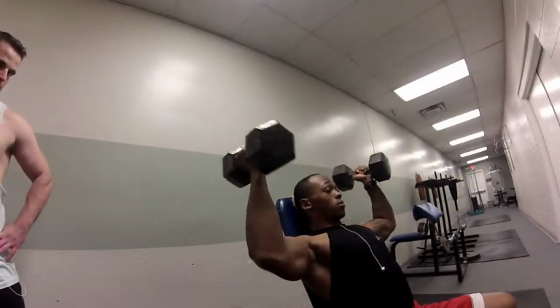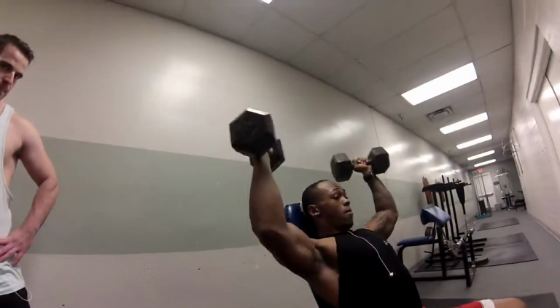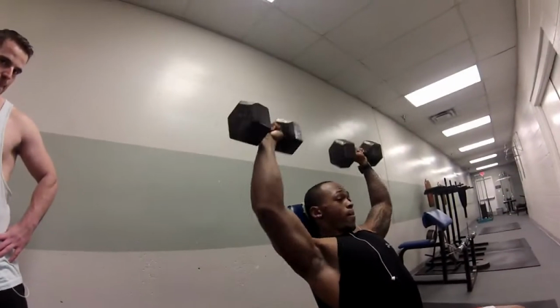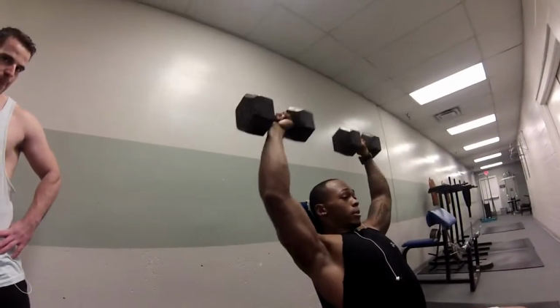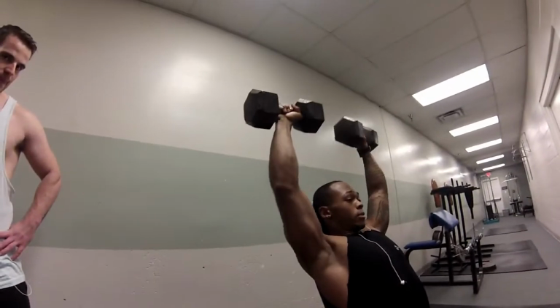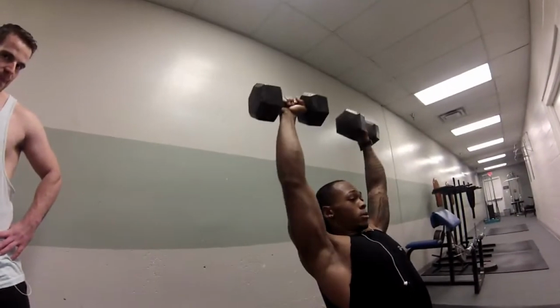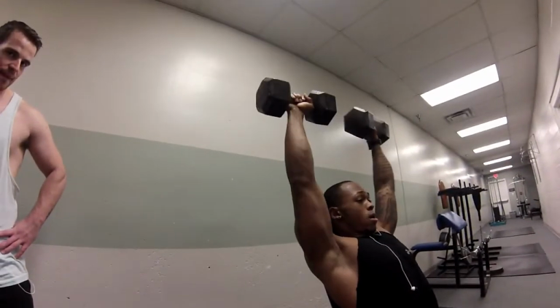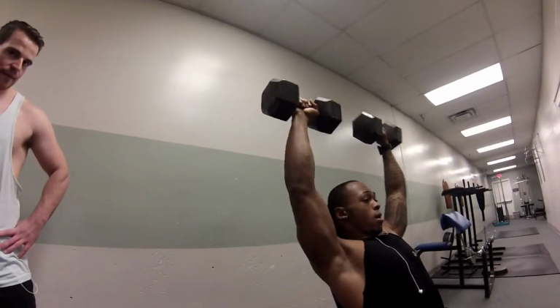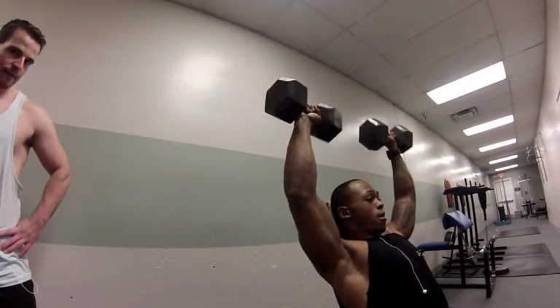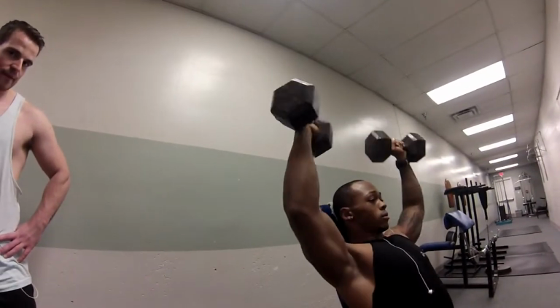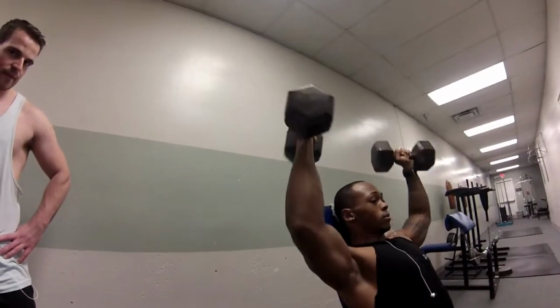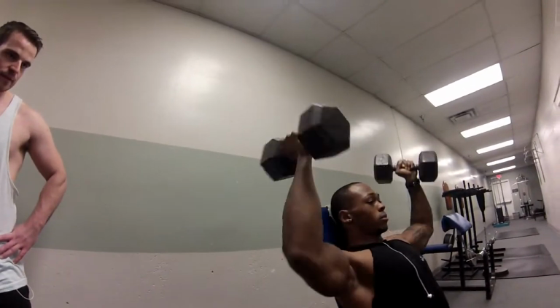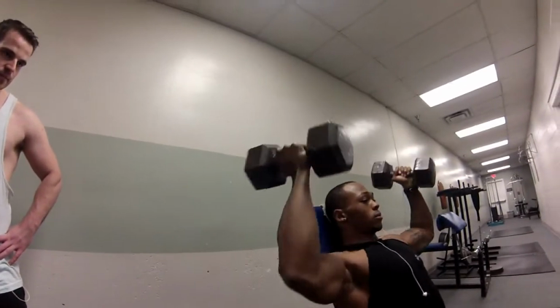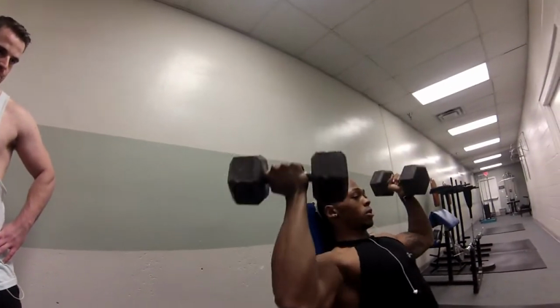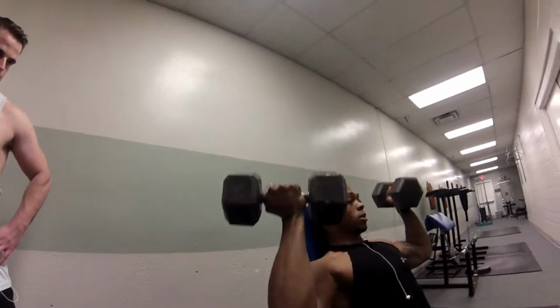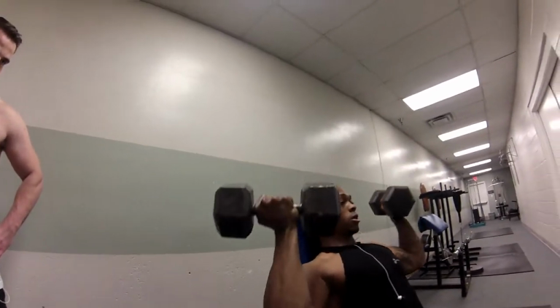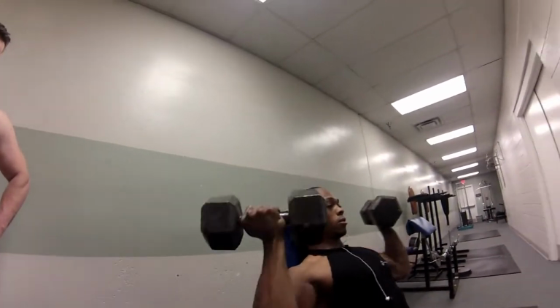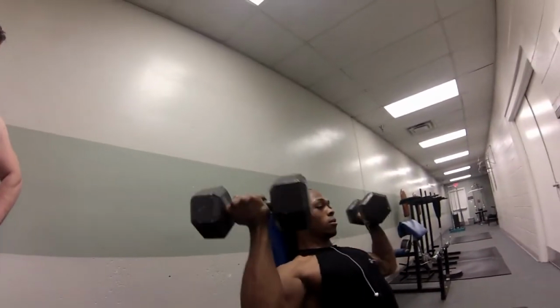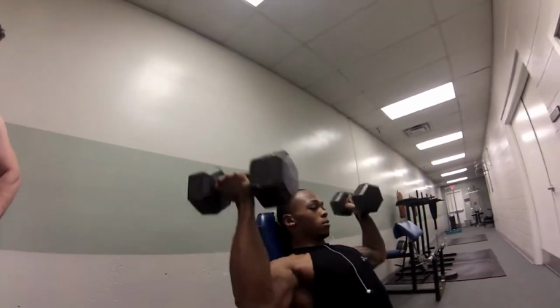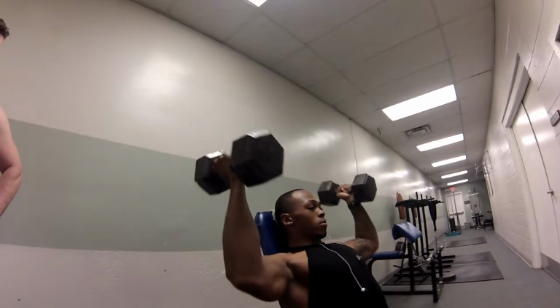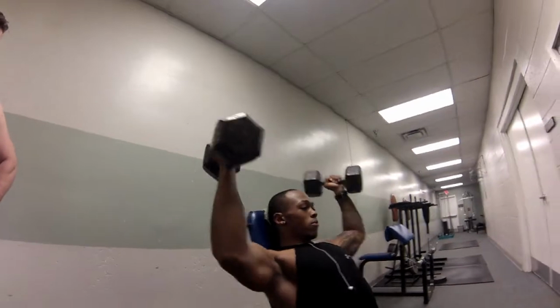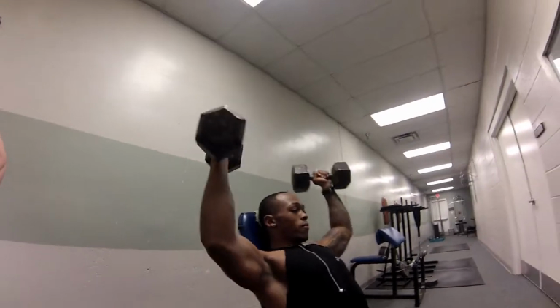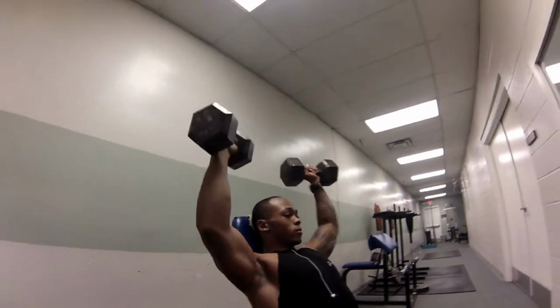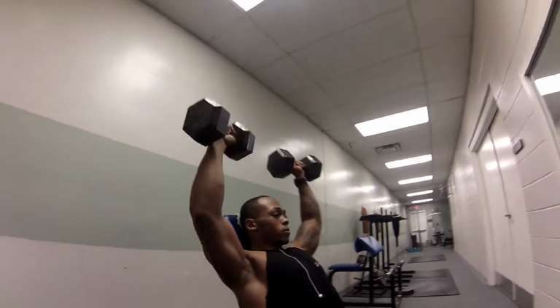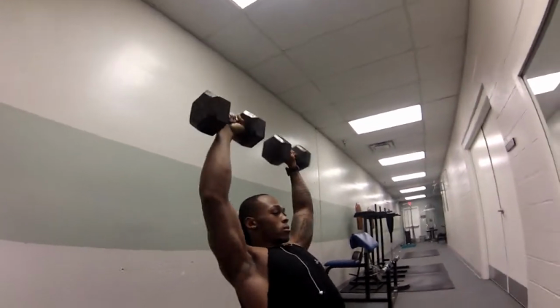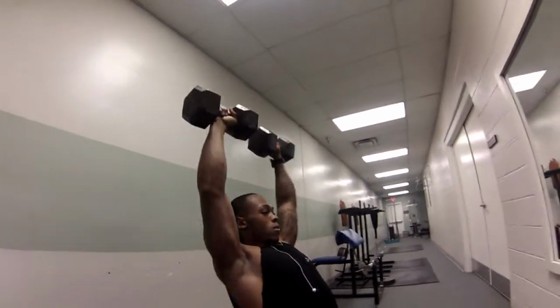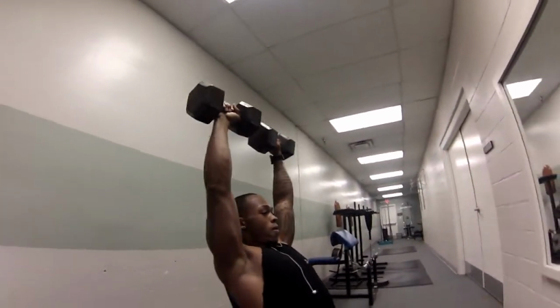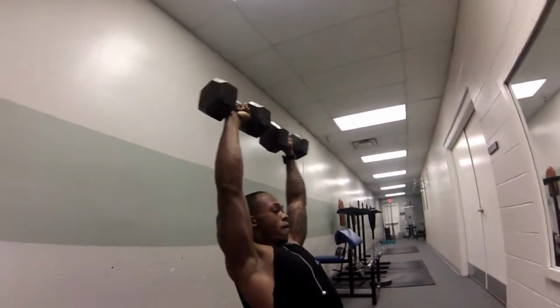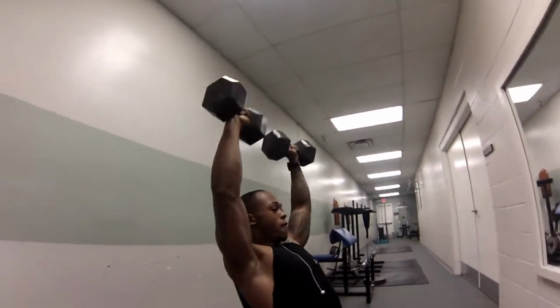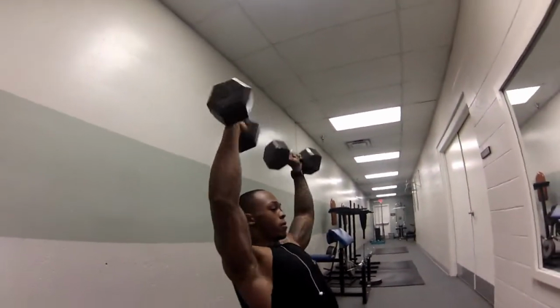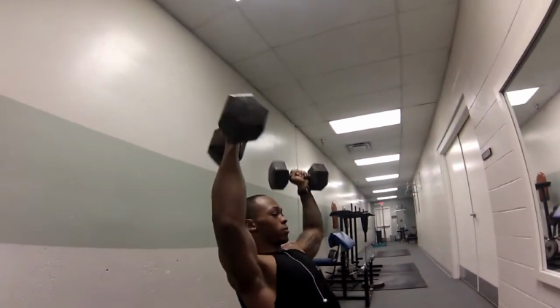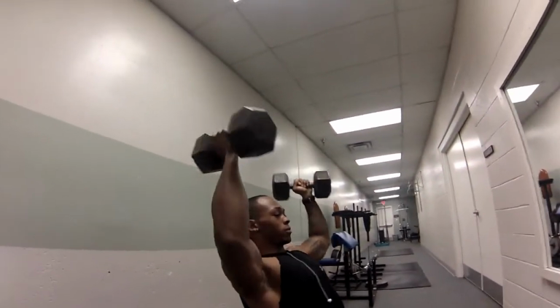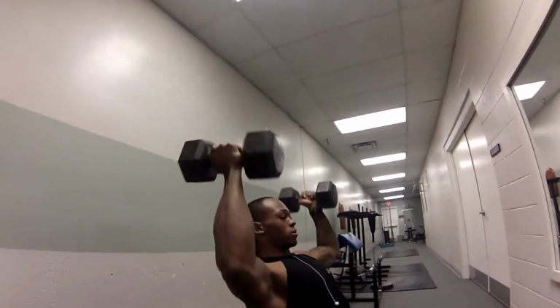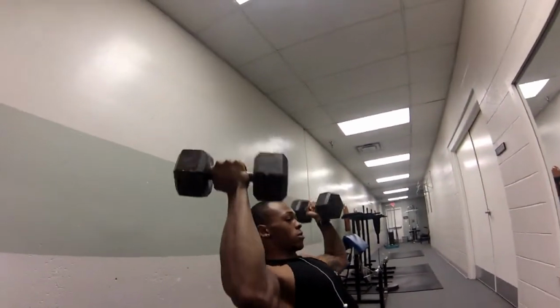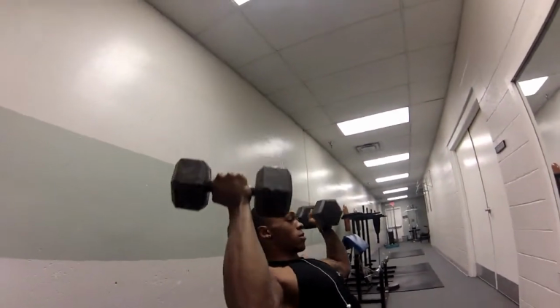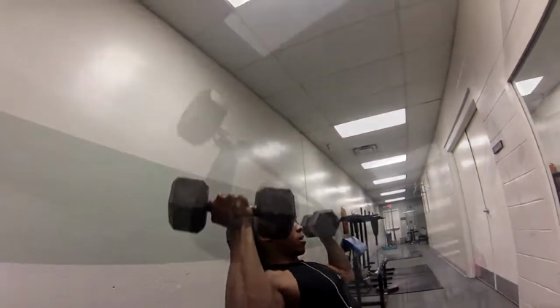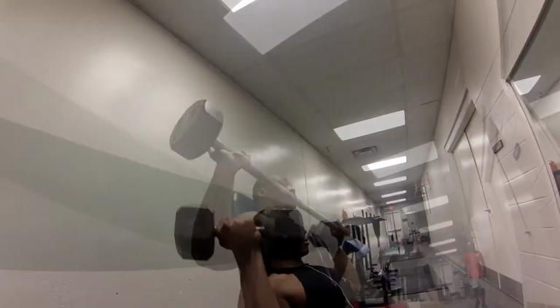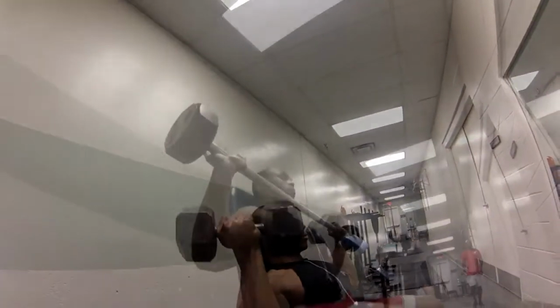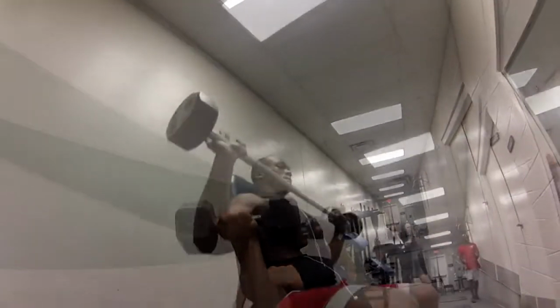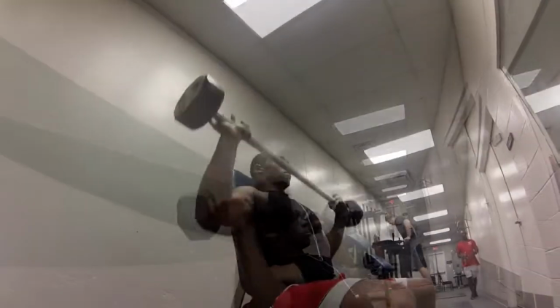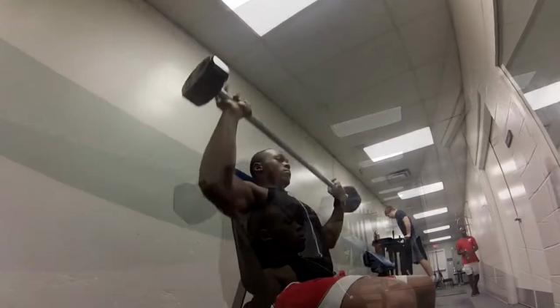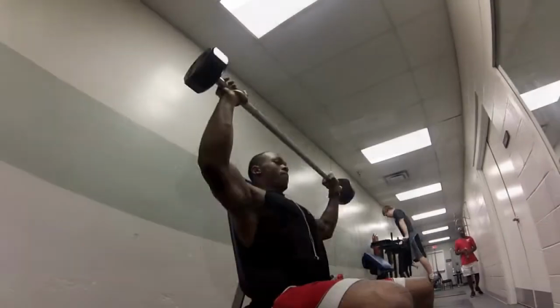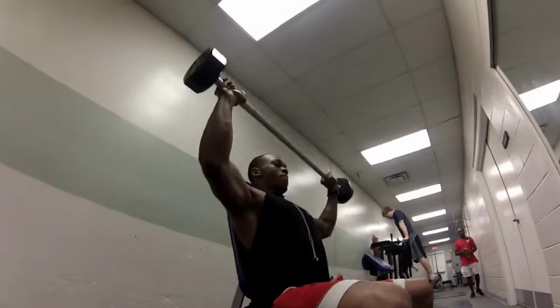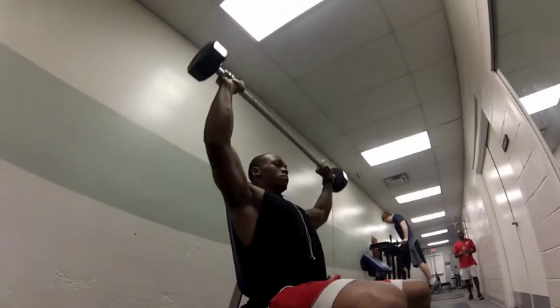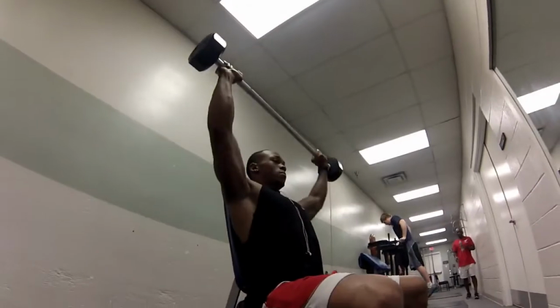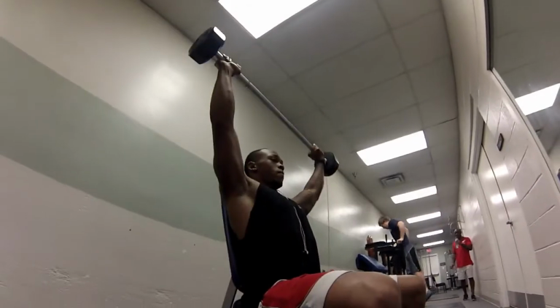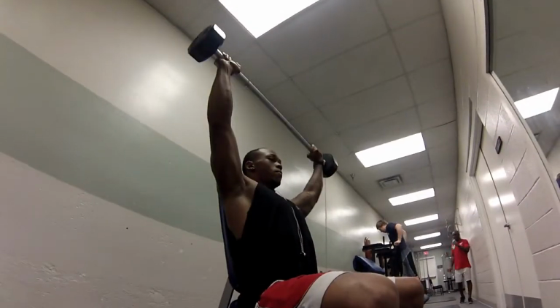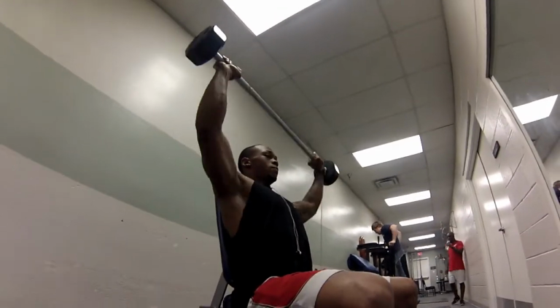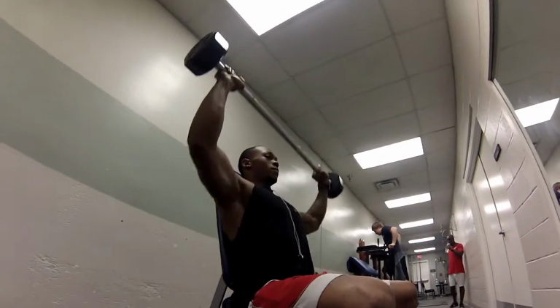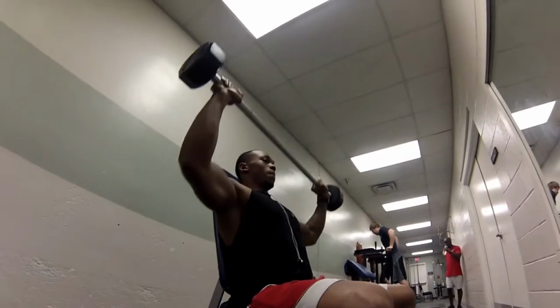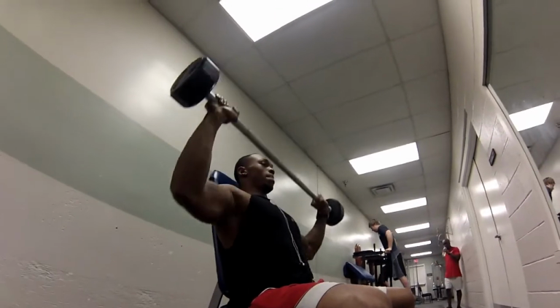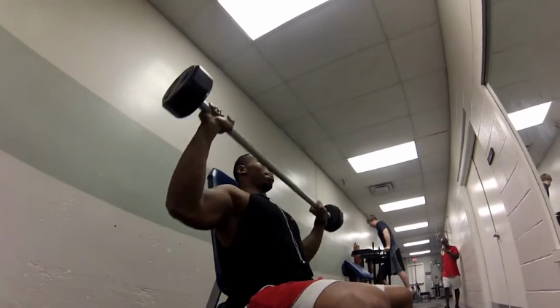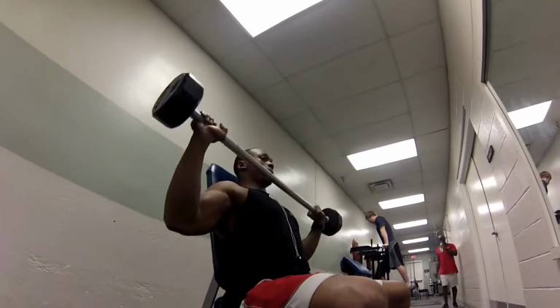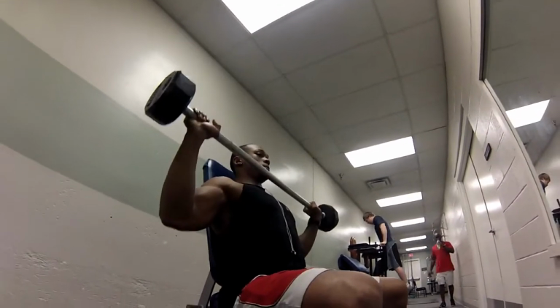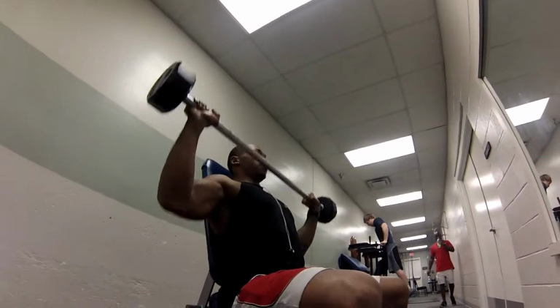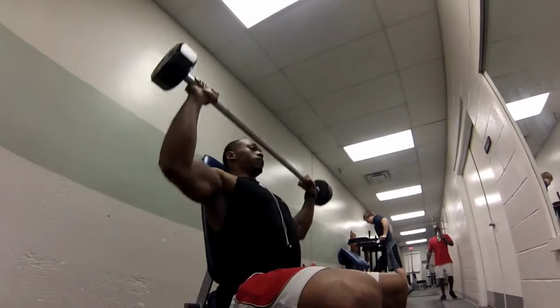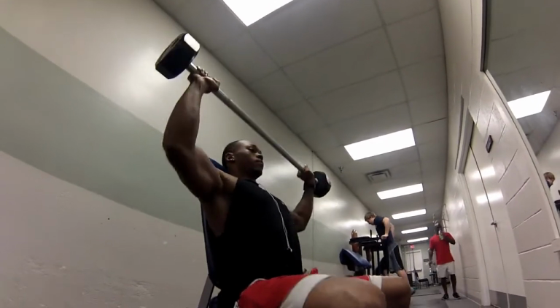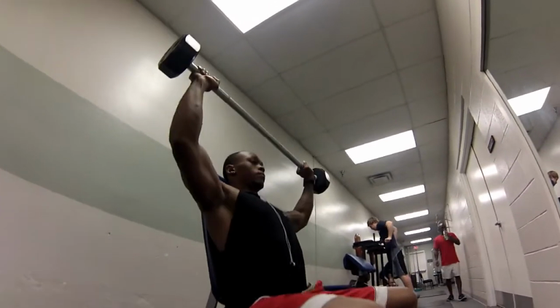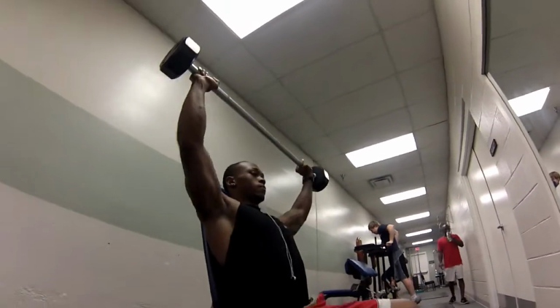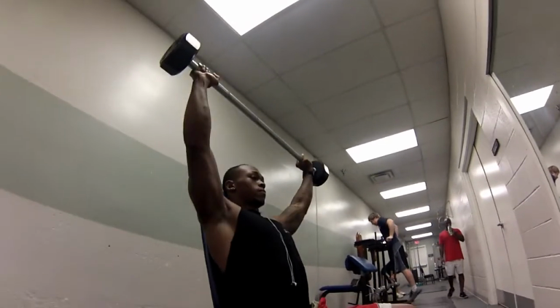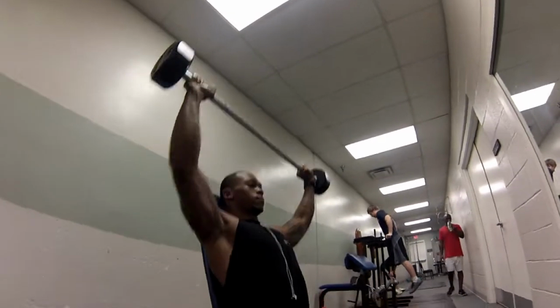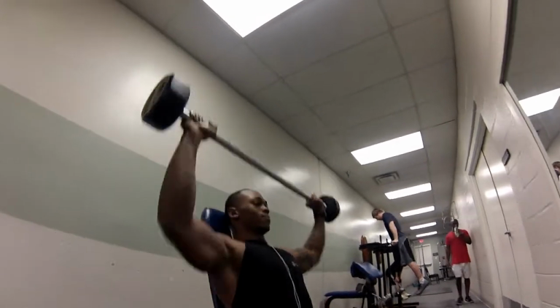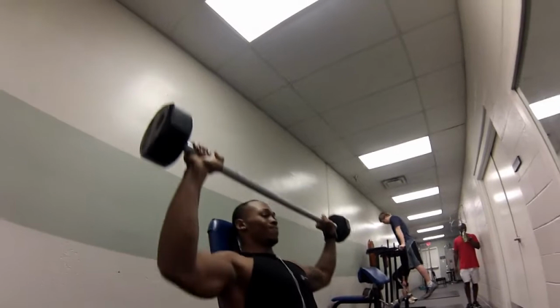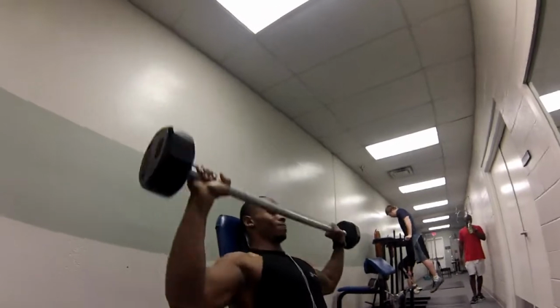Then I went on to the Arno press. I did 4 sets of 15. Front press to hit those front delts. I did 4 sets of 10.